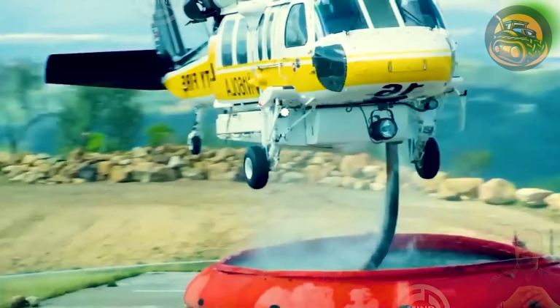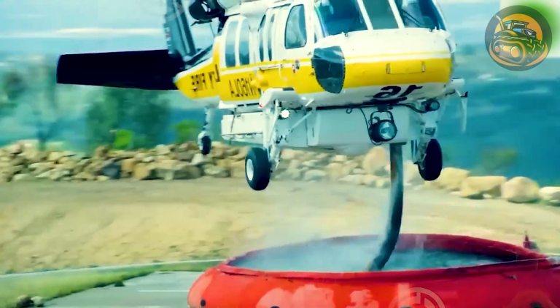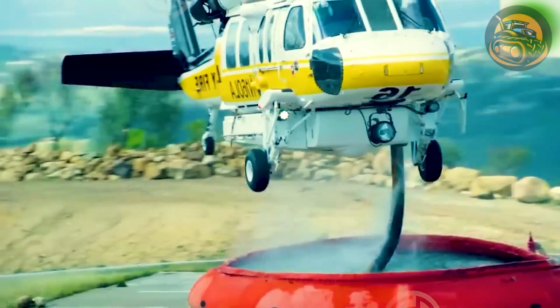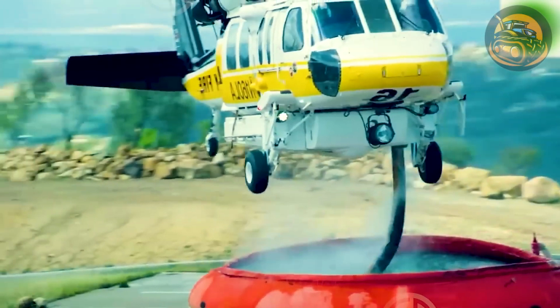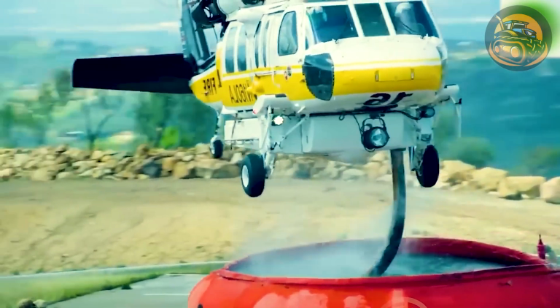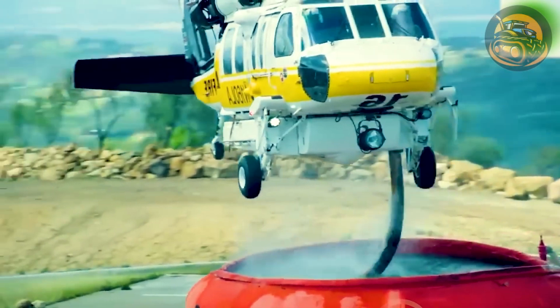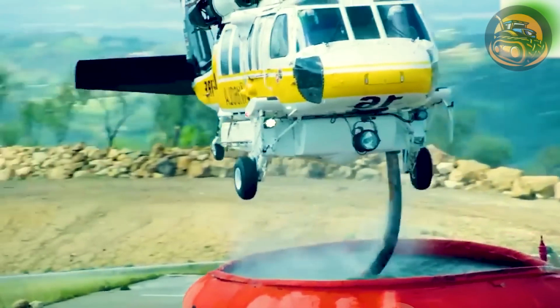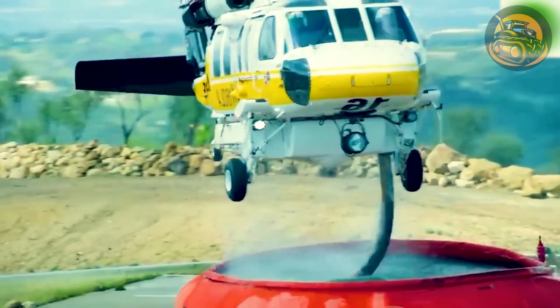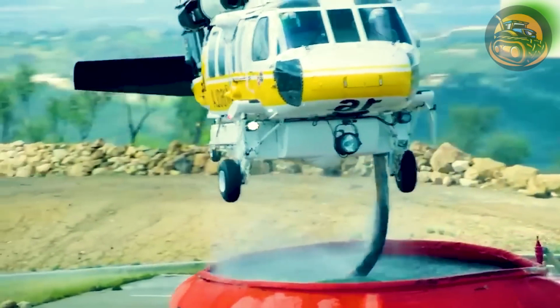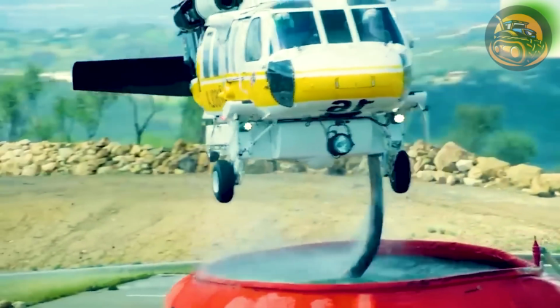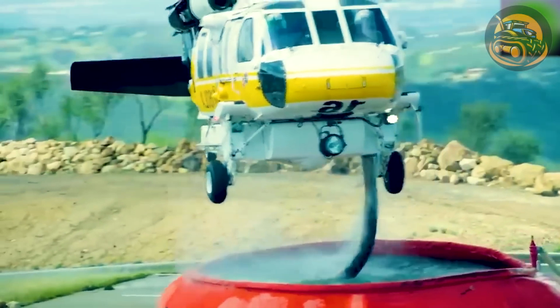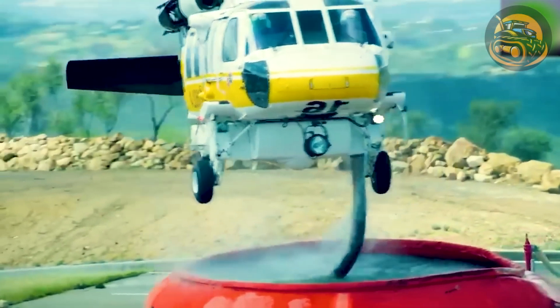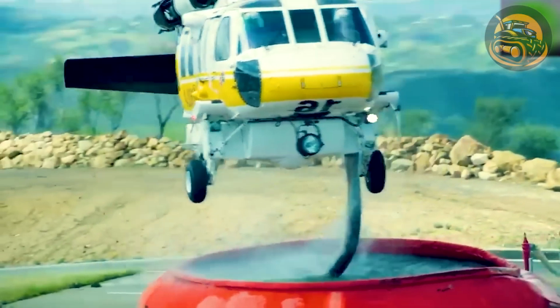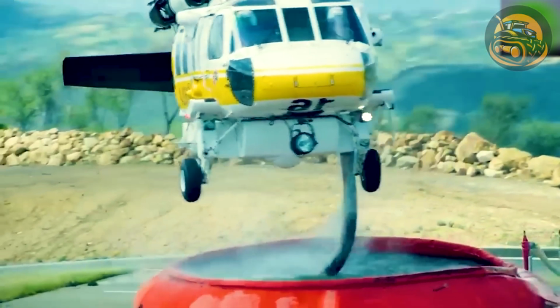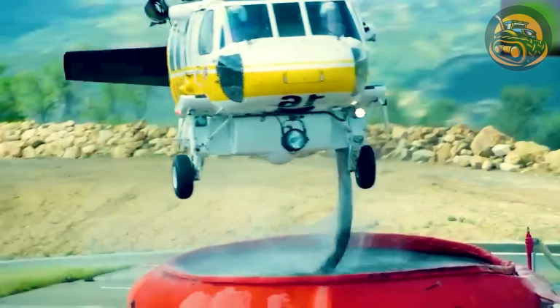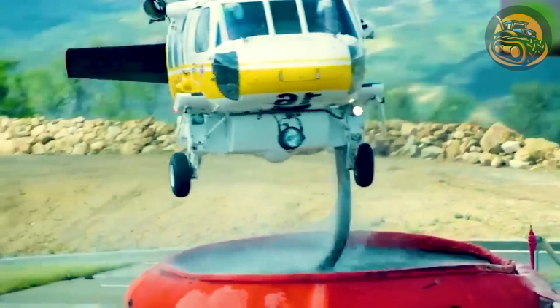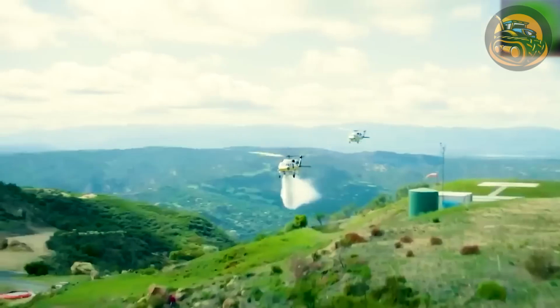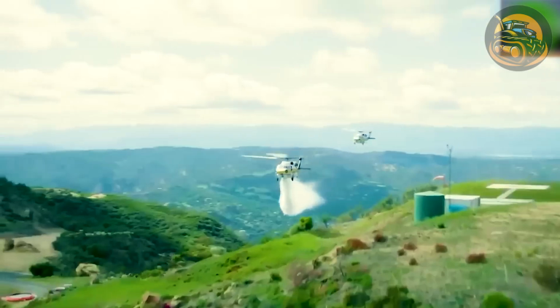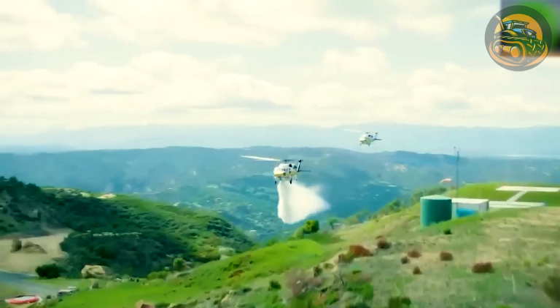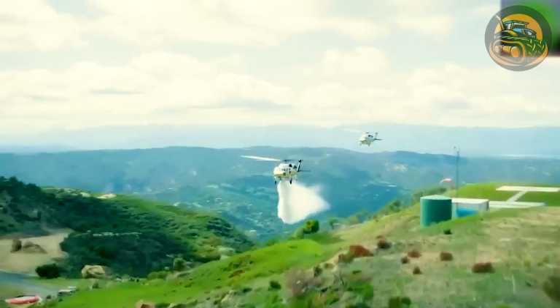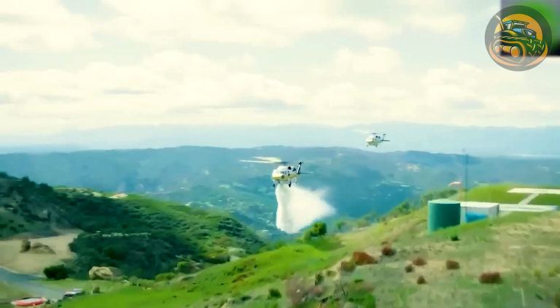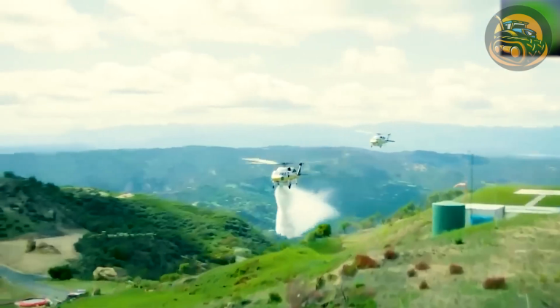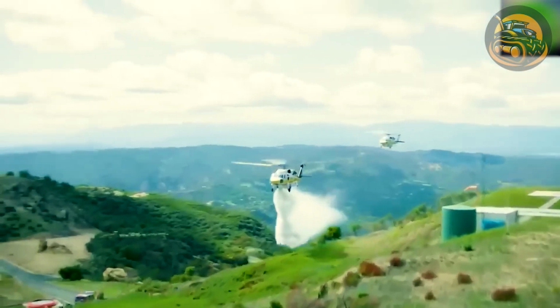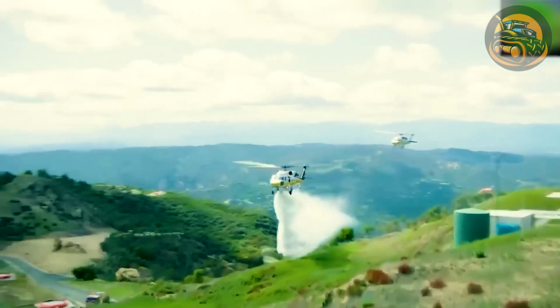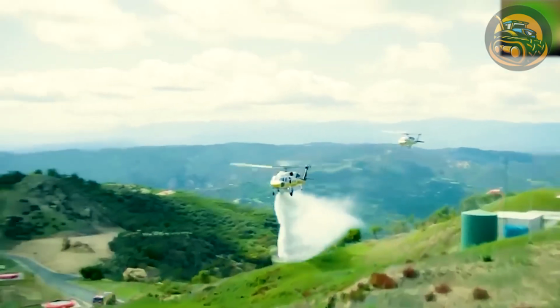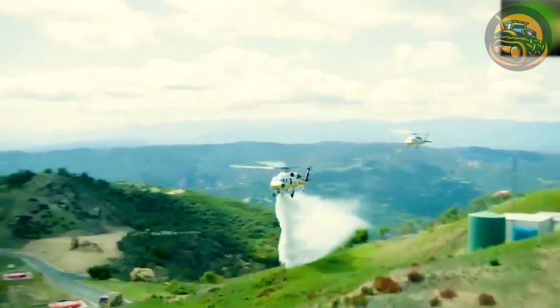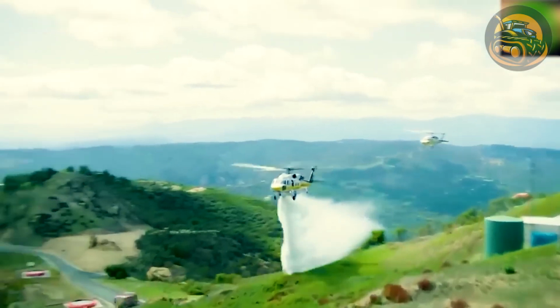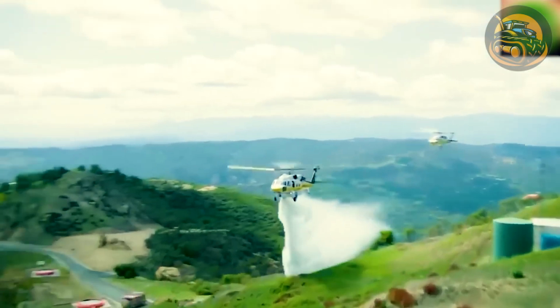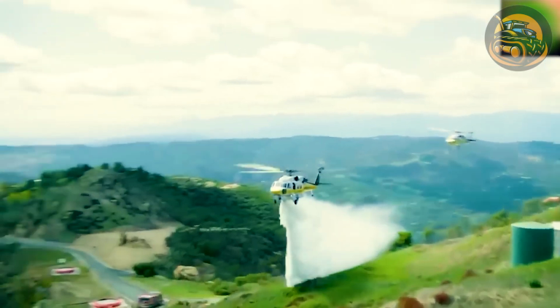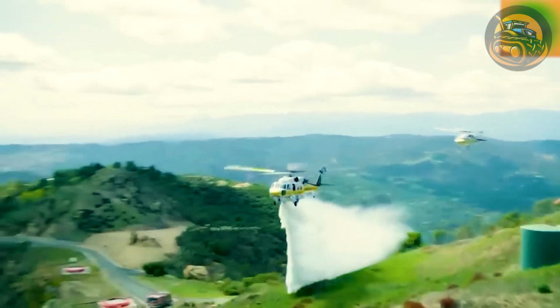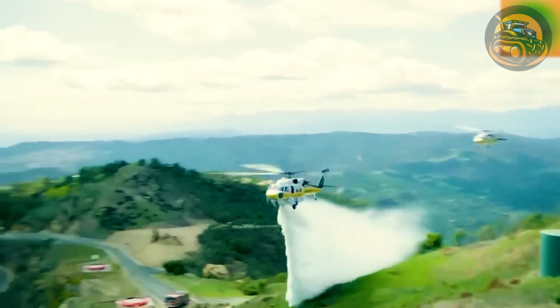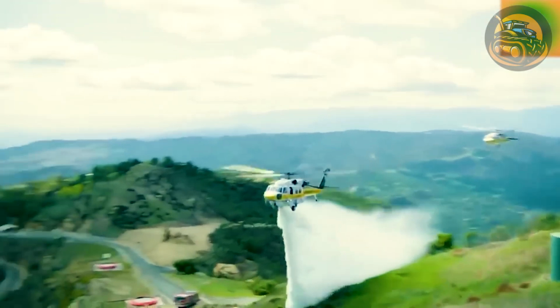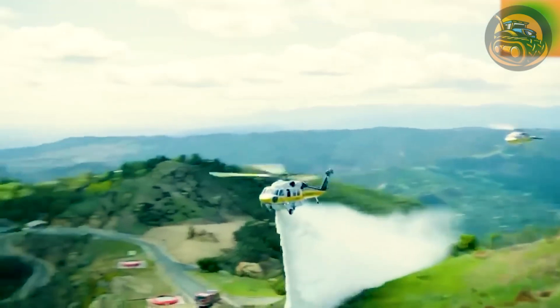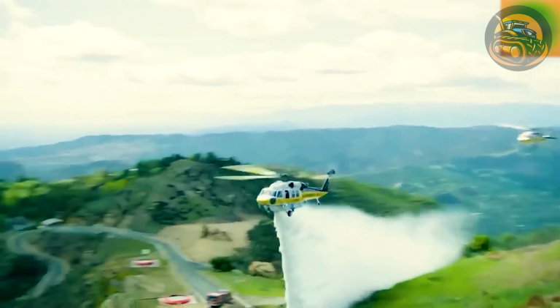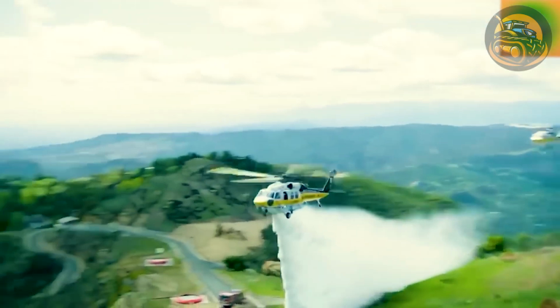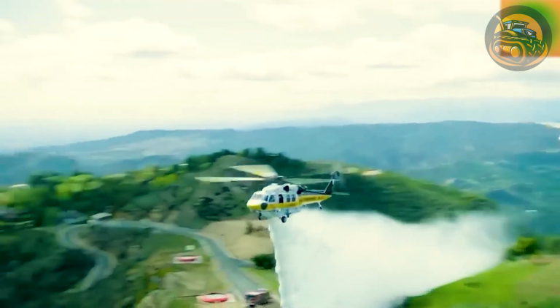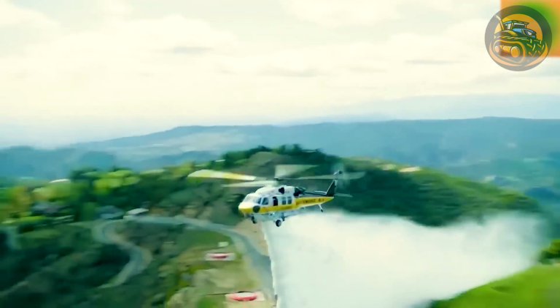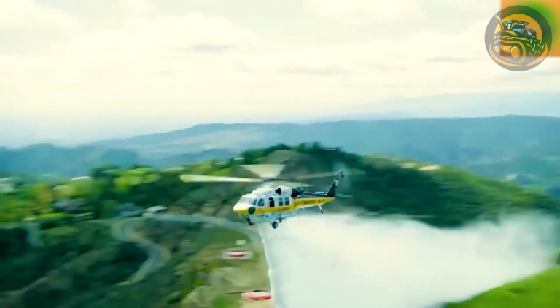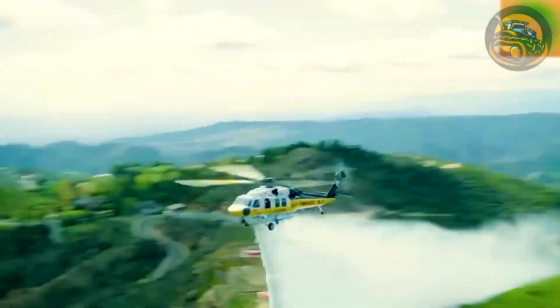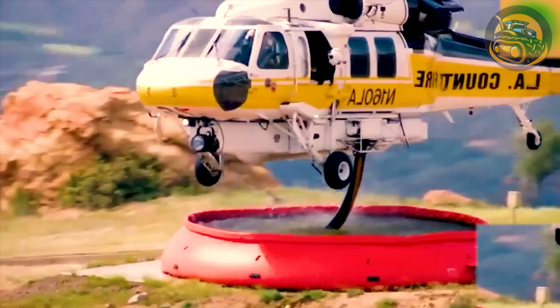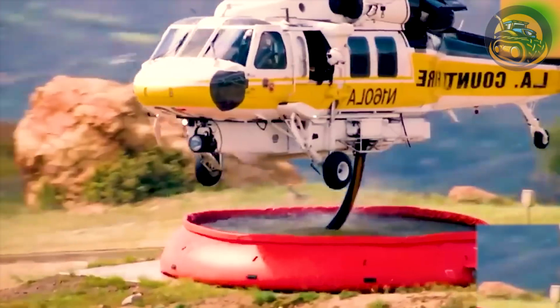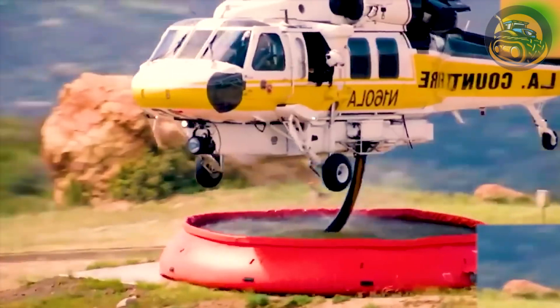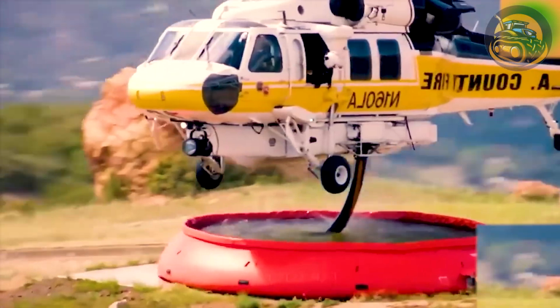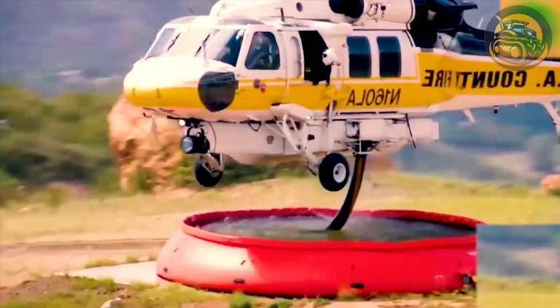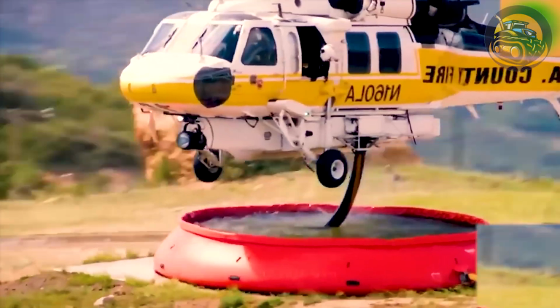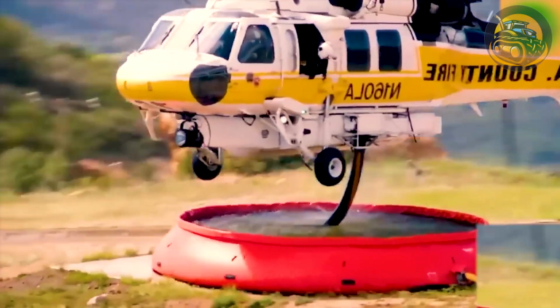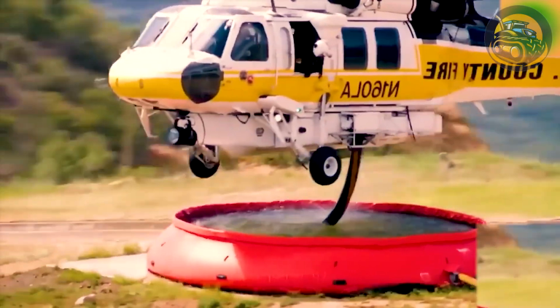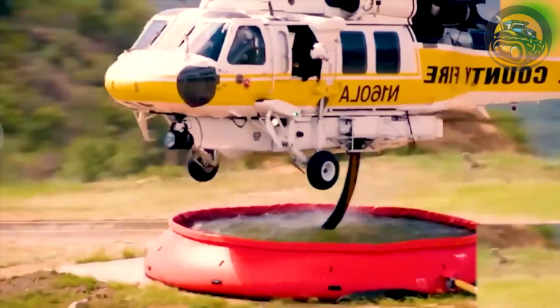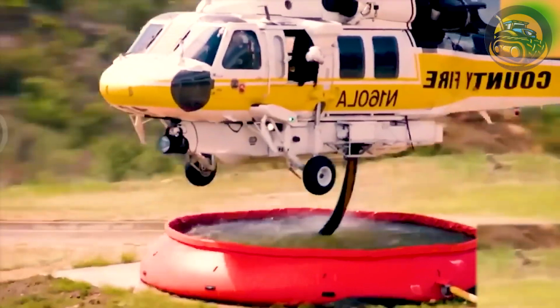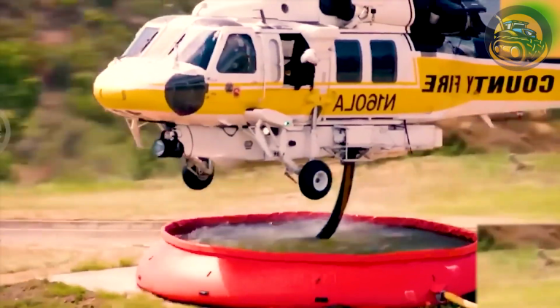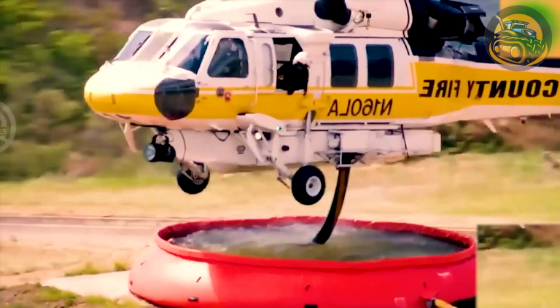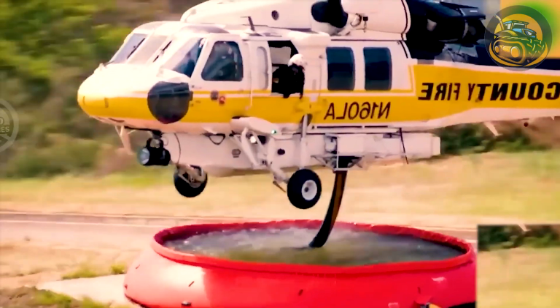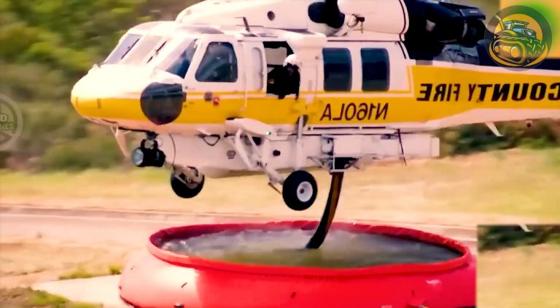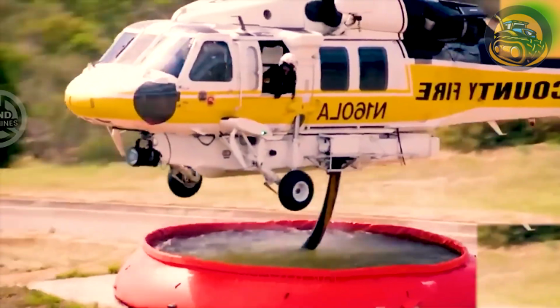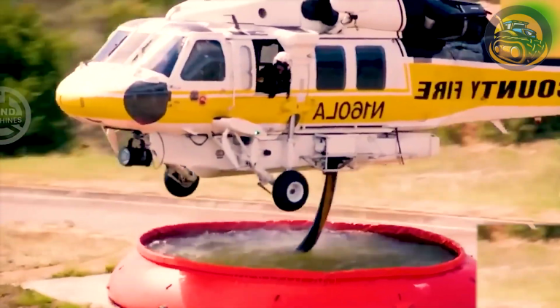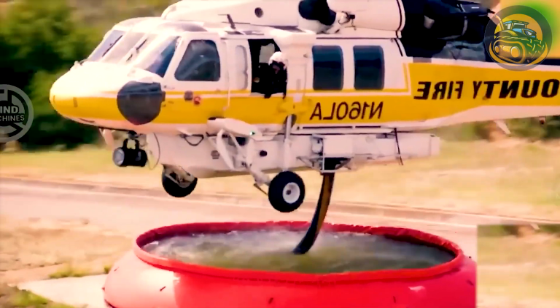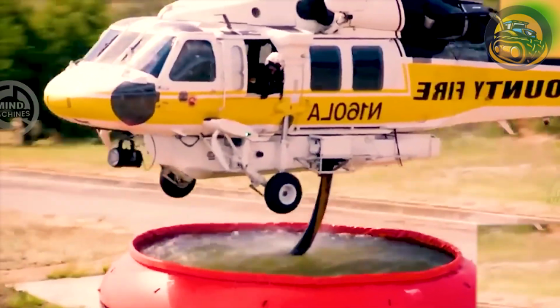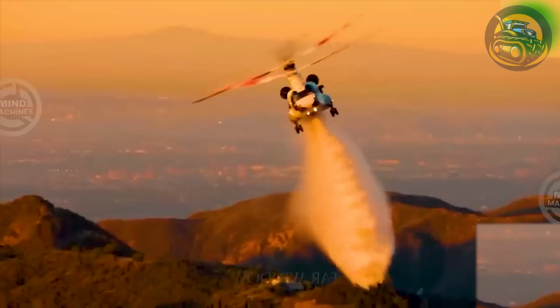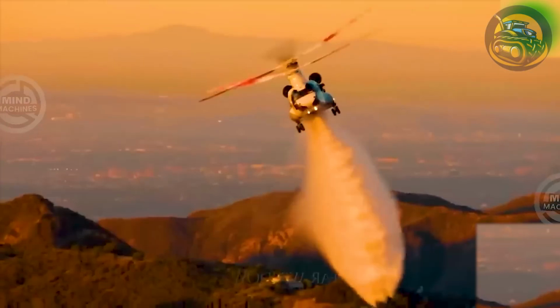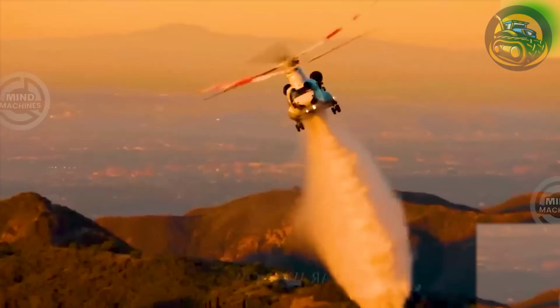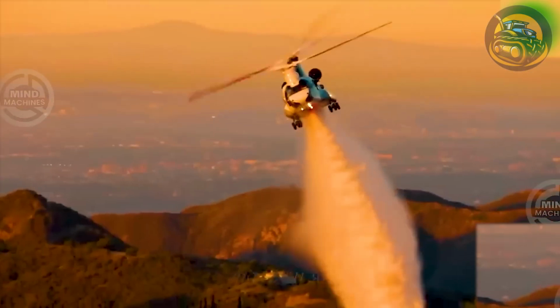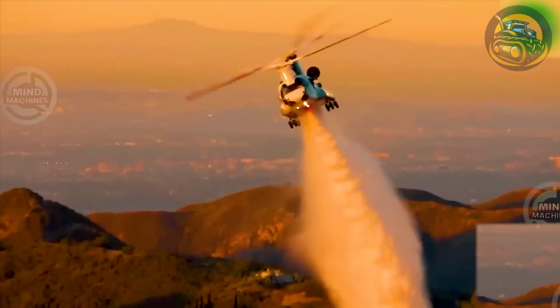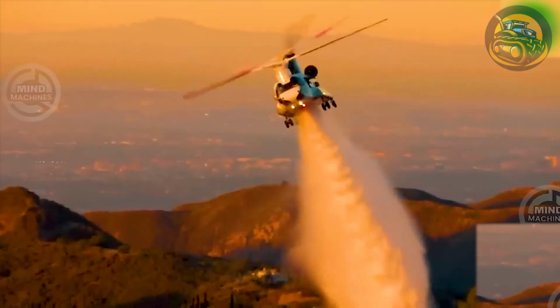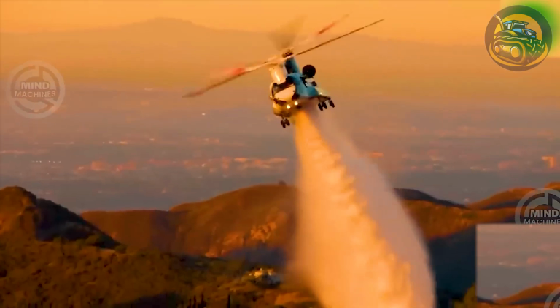It's truly a magnificent sight, as this aircraft can autonomously suck up a large quantity of water and release it.